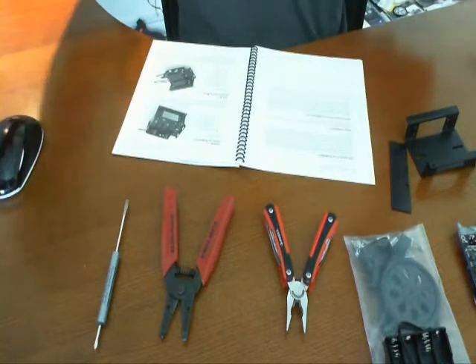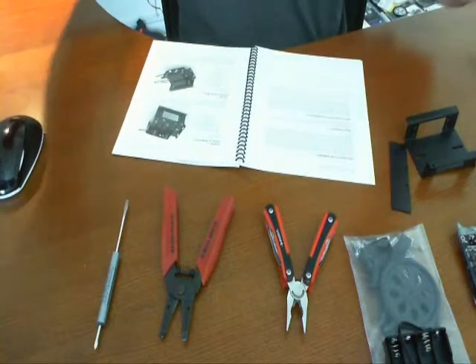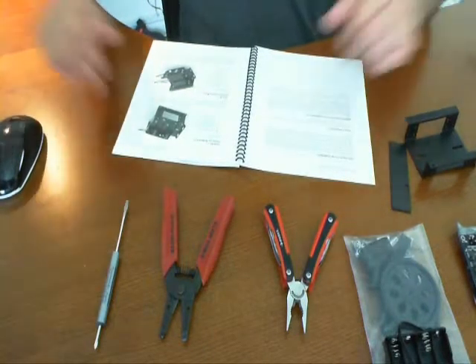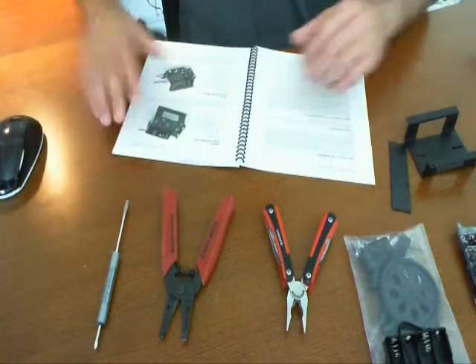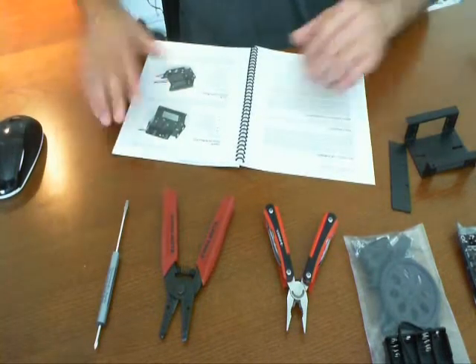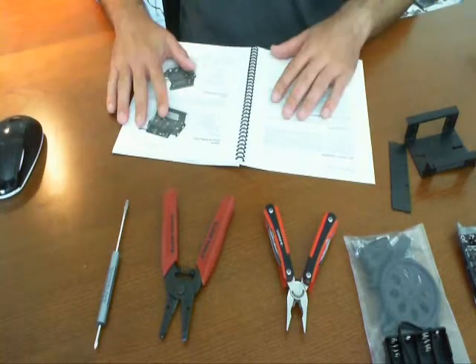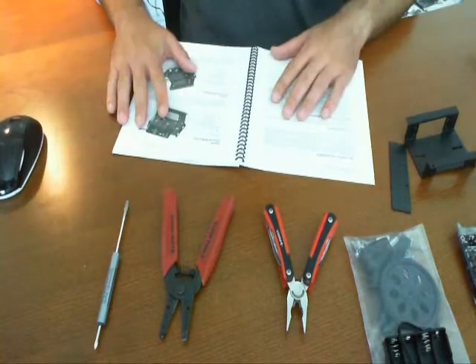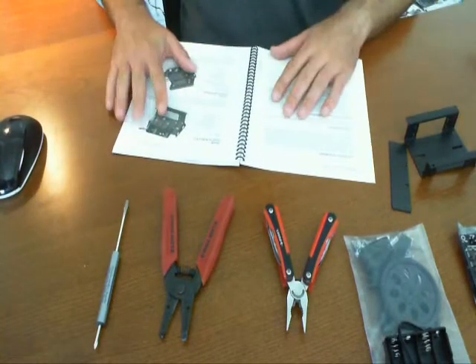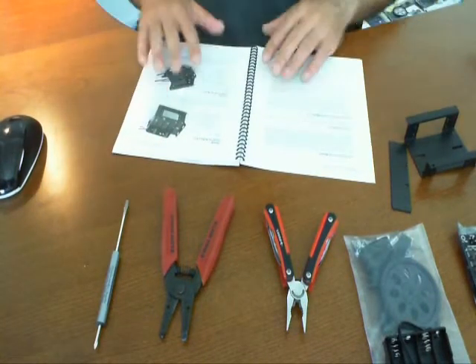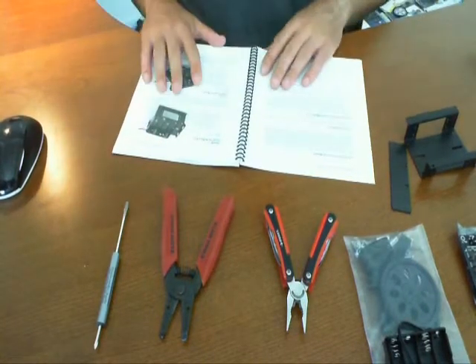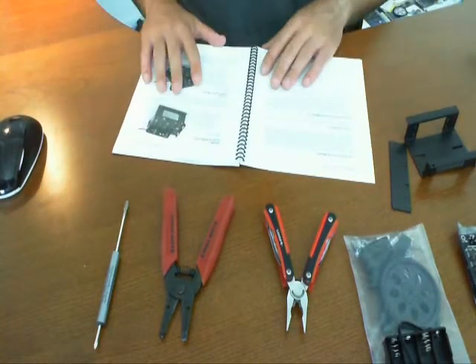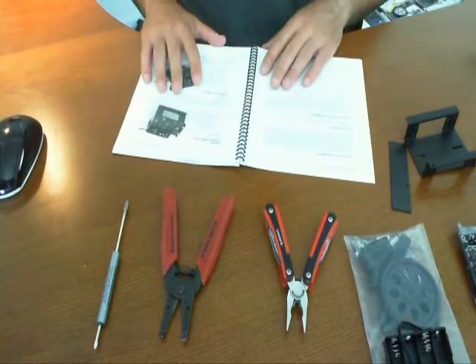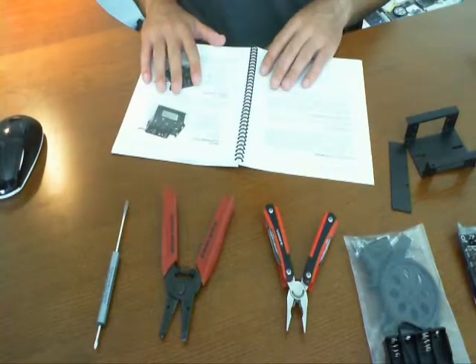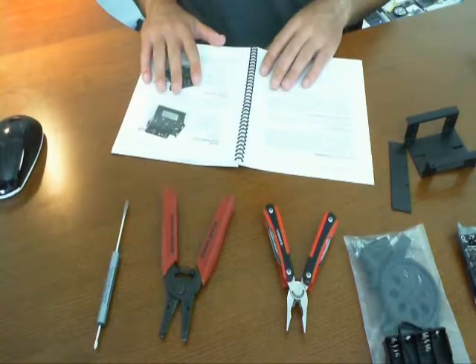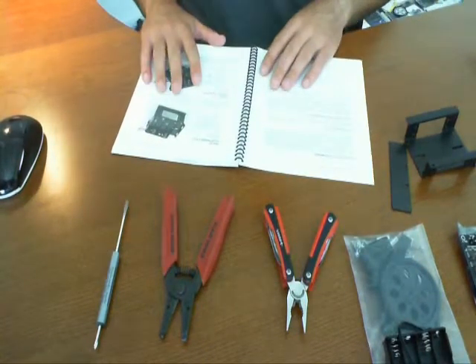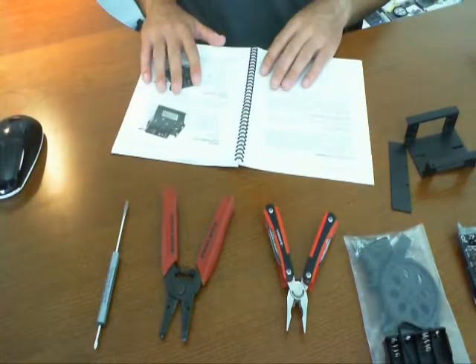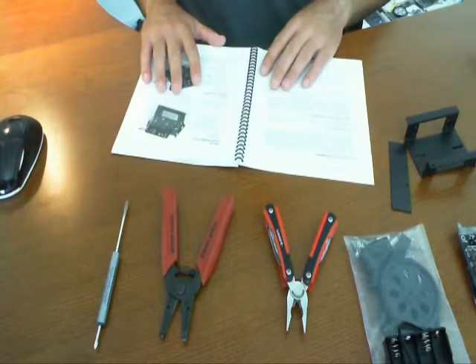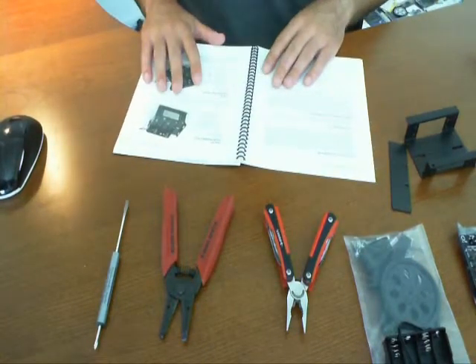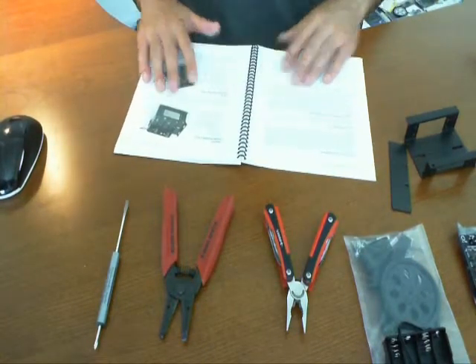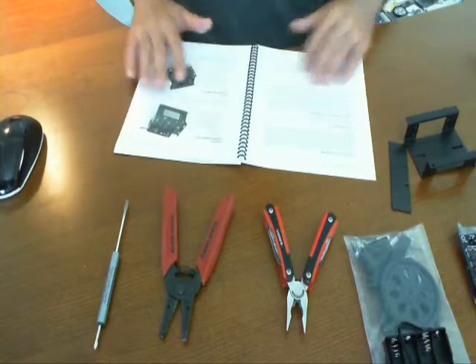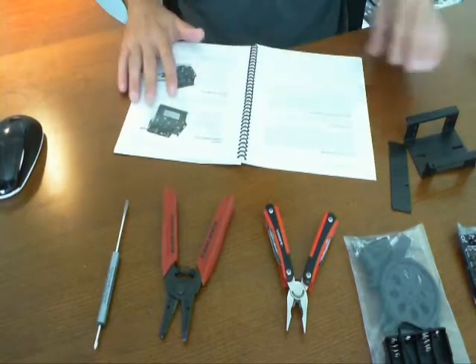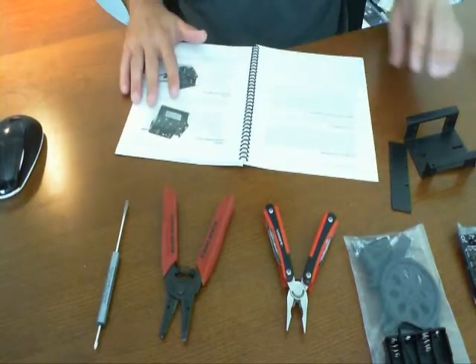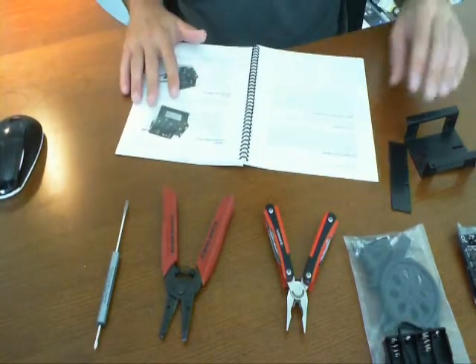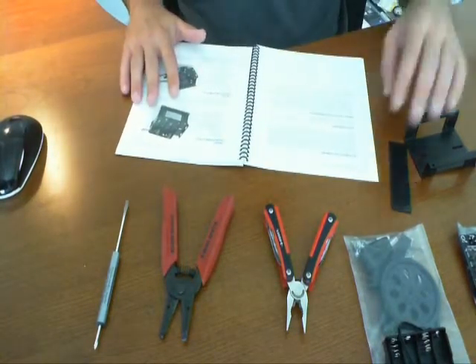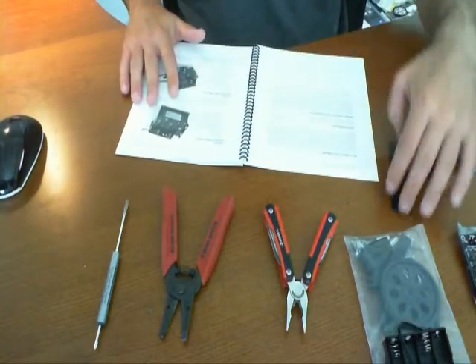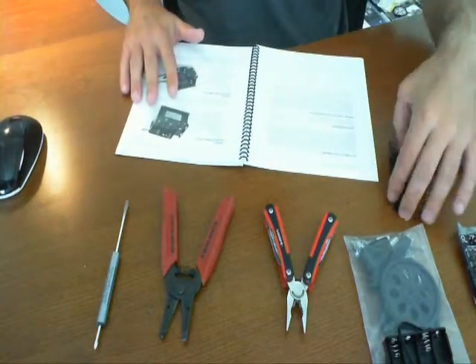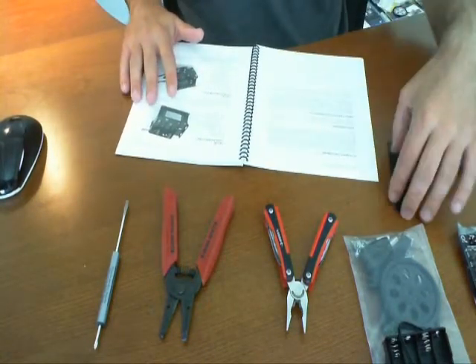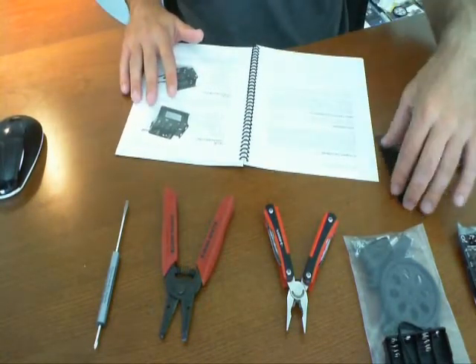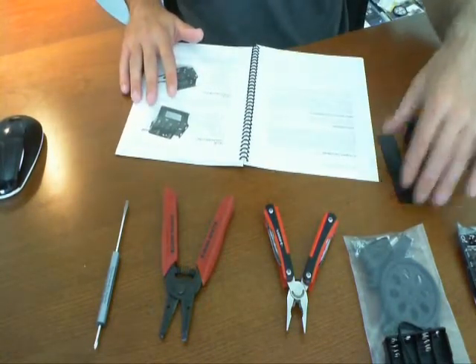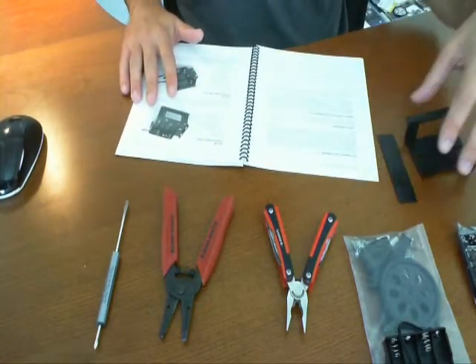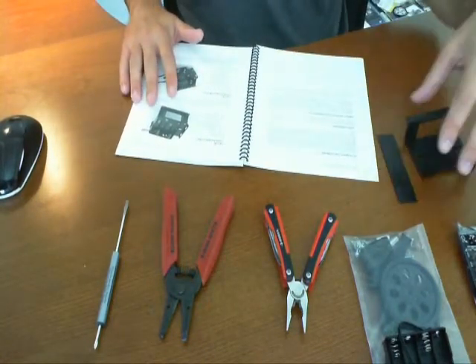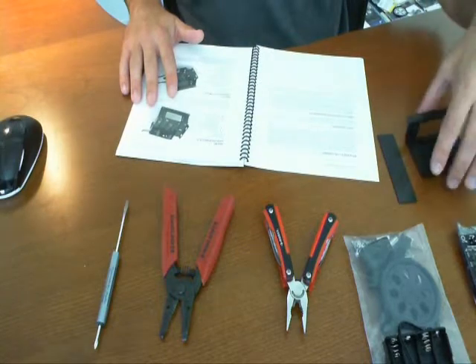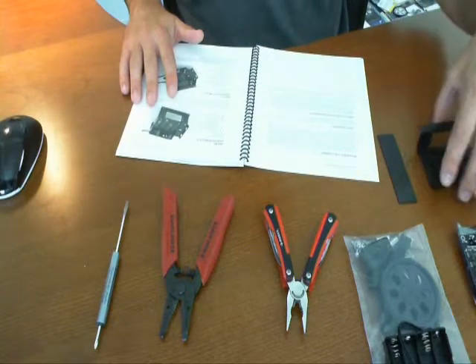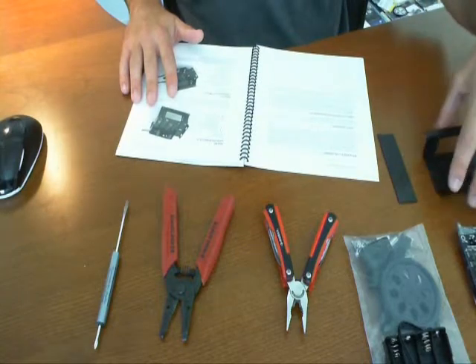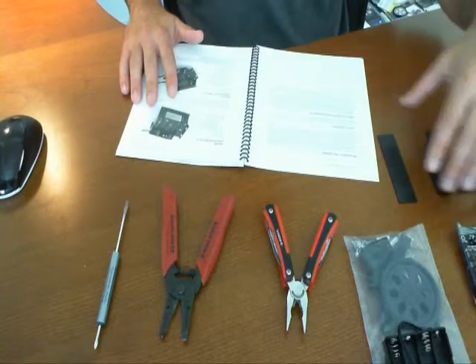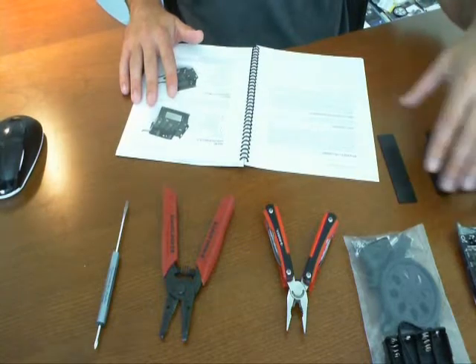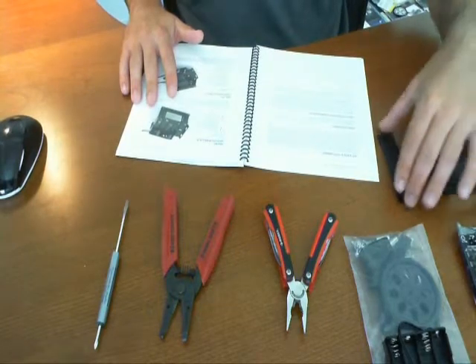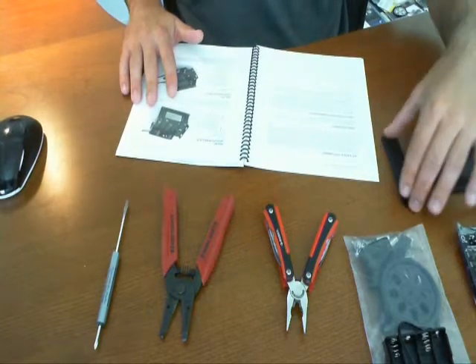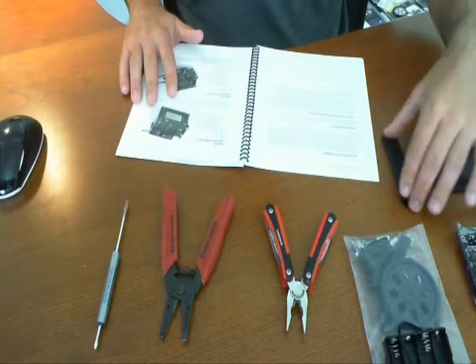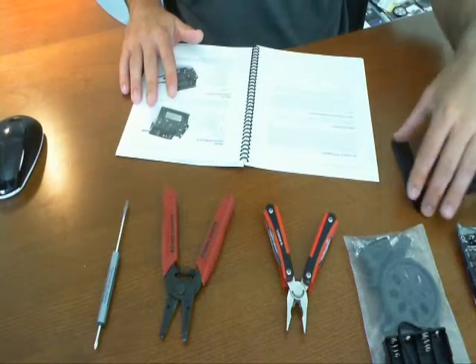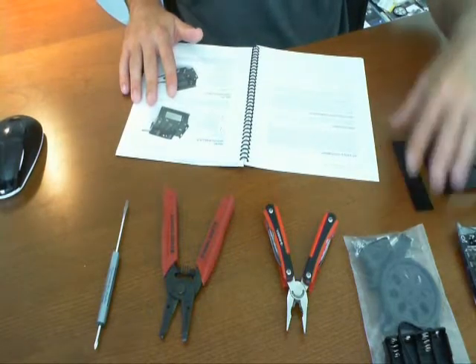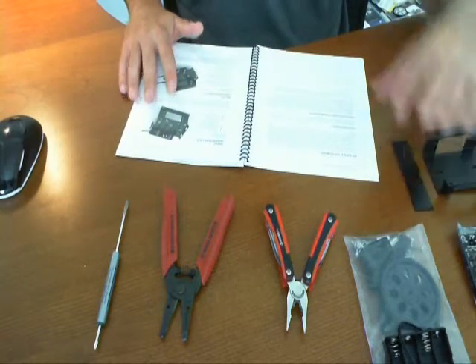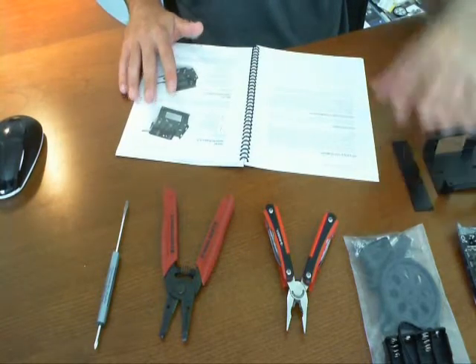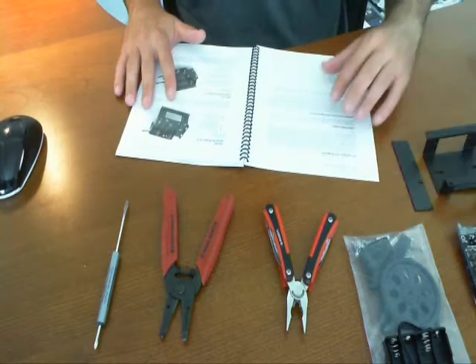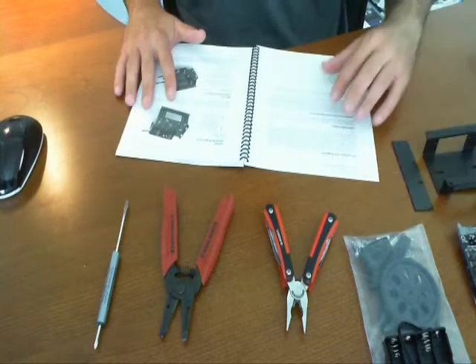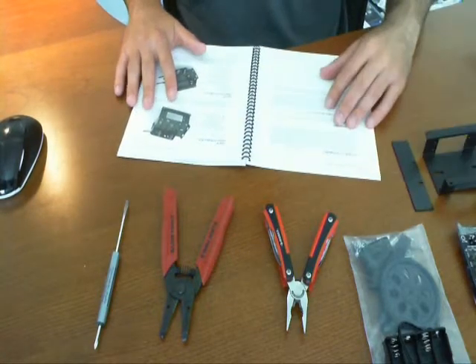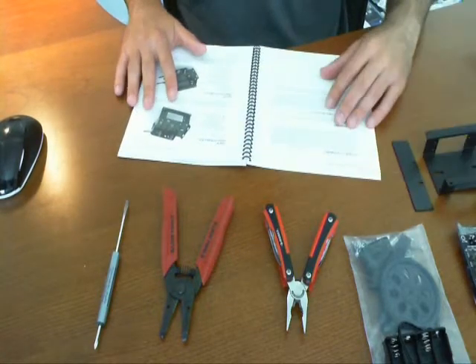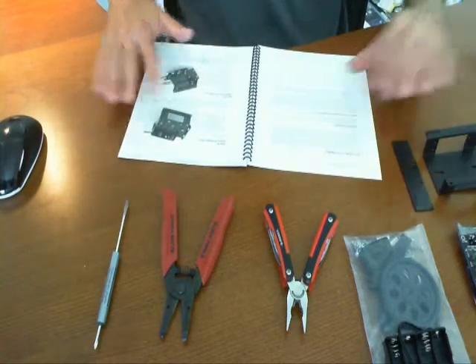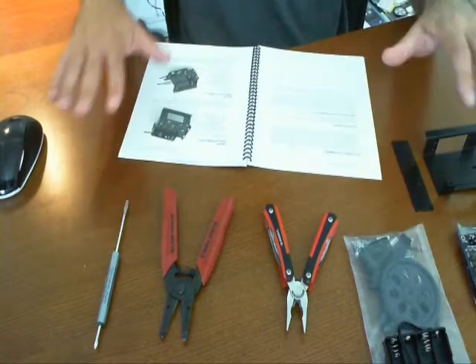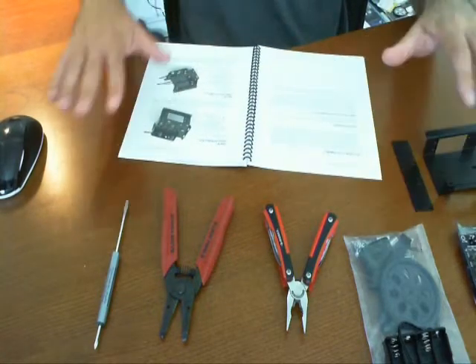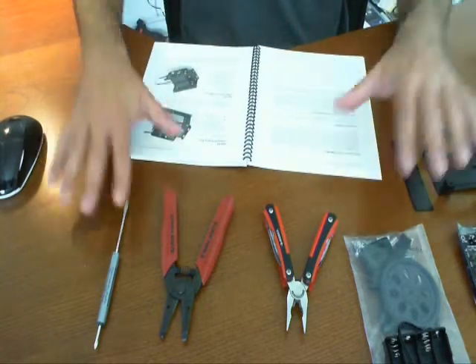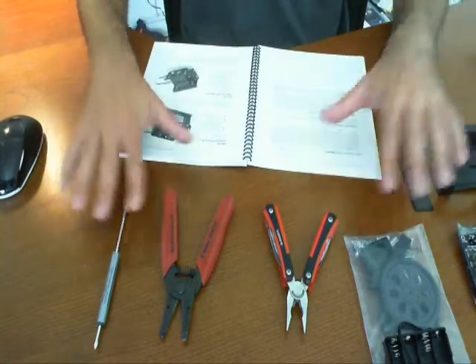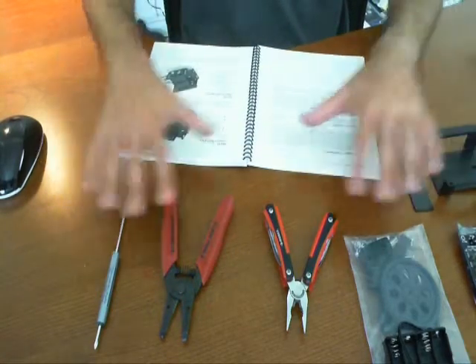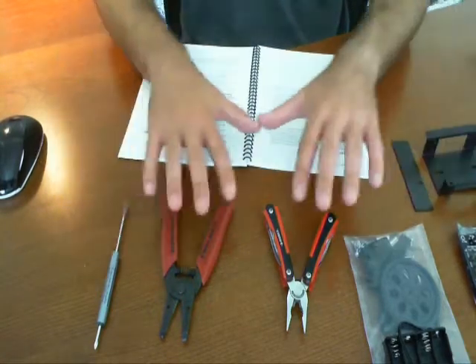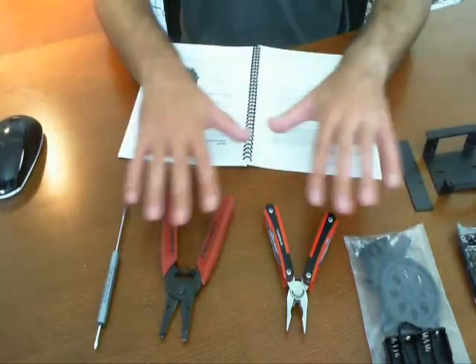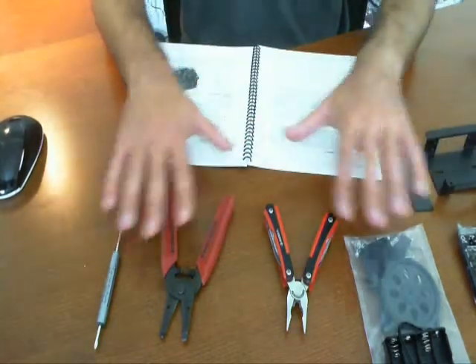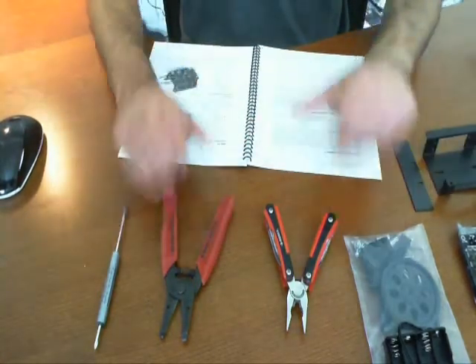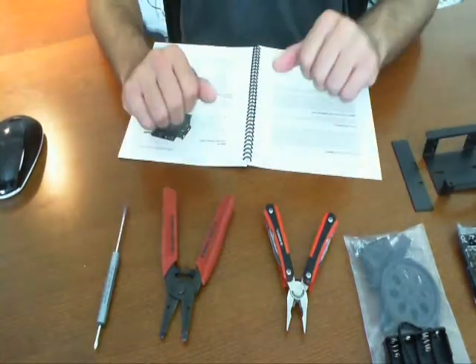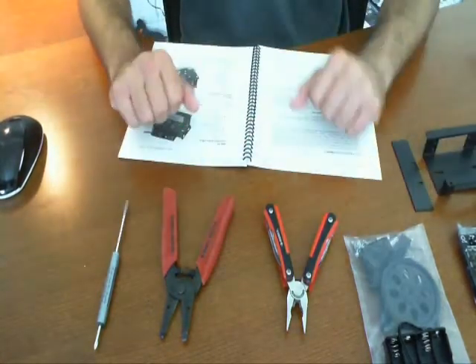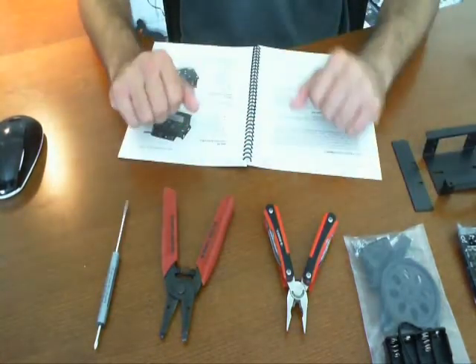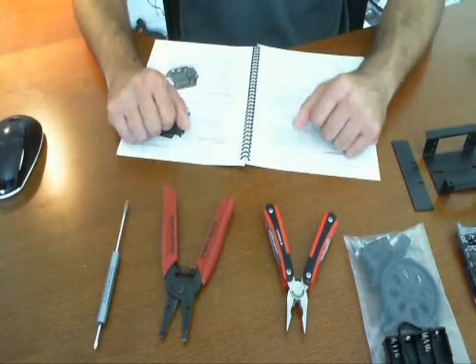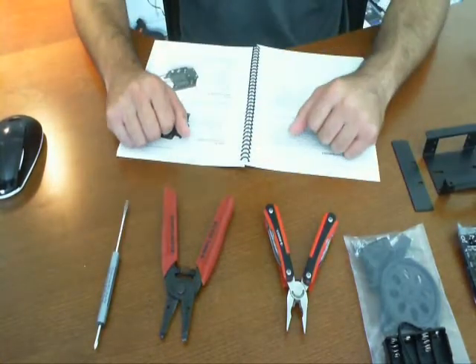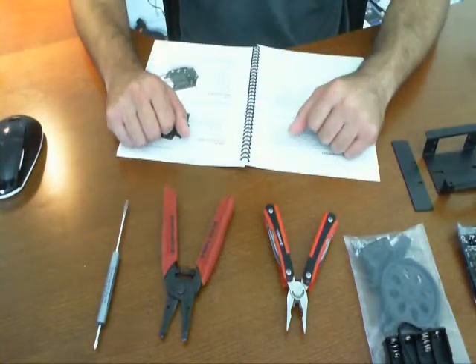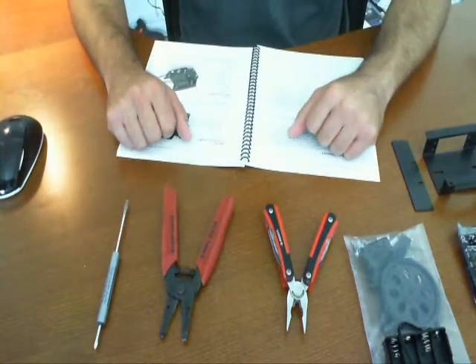Welcome back. So this is part two of this review slash tutorial. You won't be seeing my face, but you'll be seeing all the things I'm working on in my workspace.